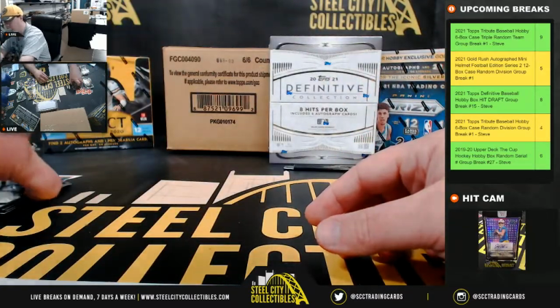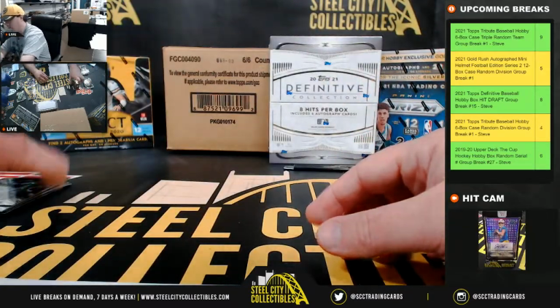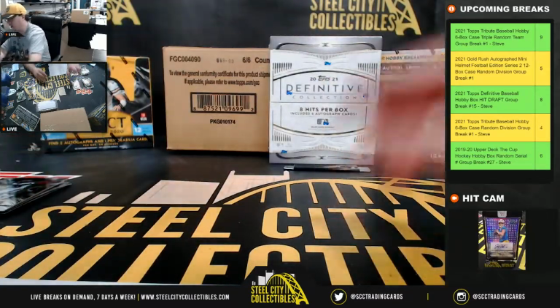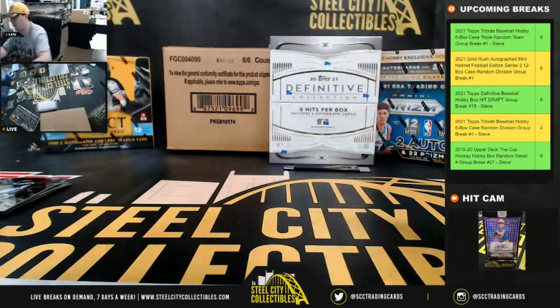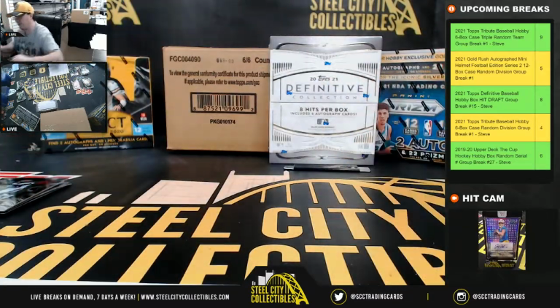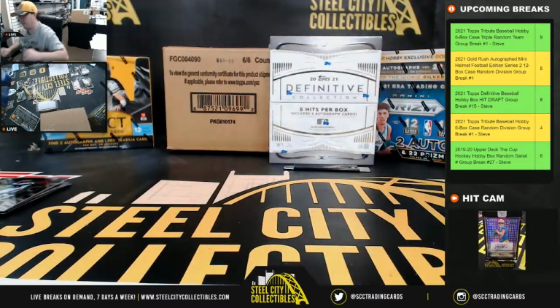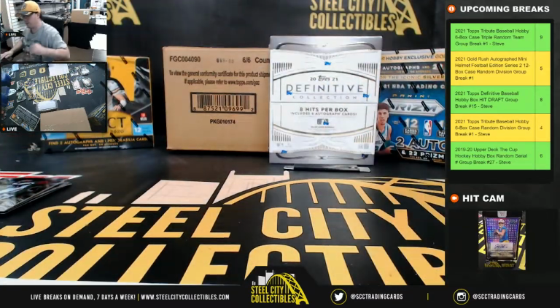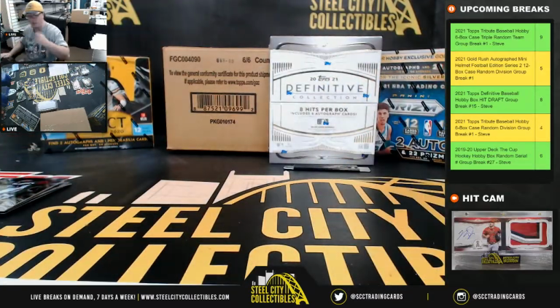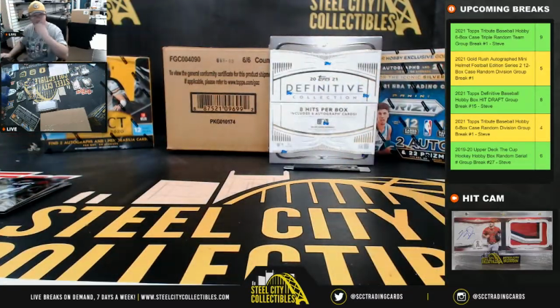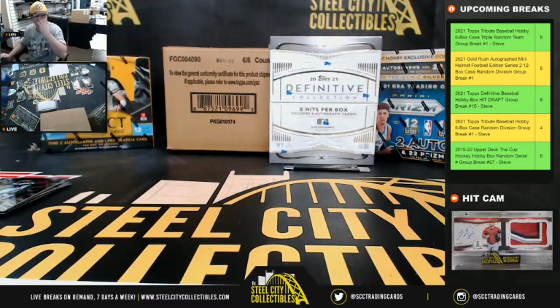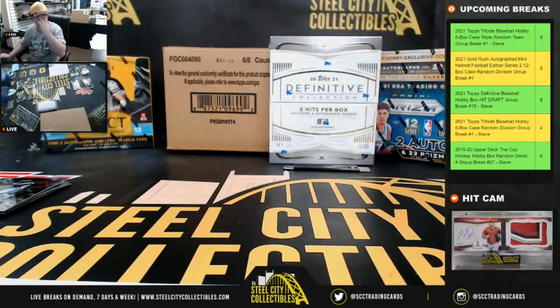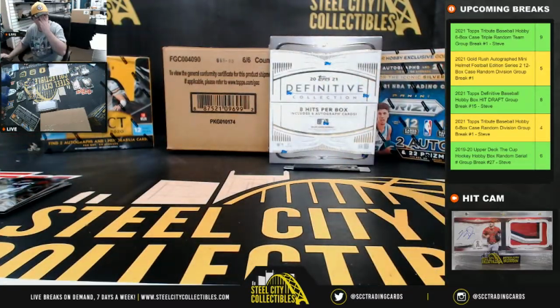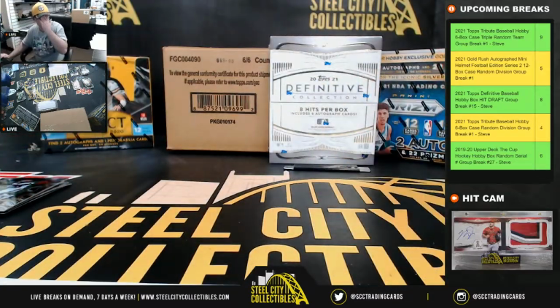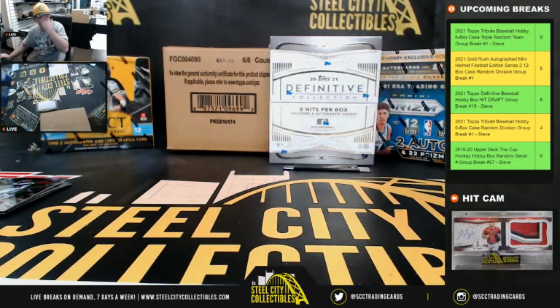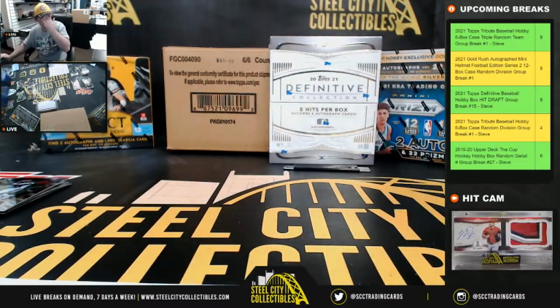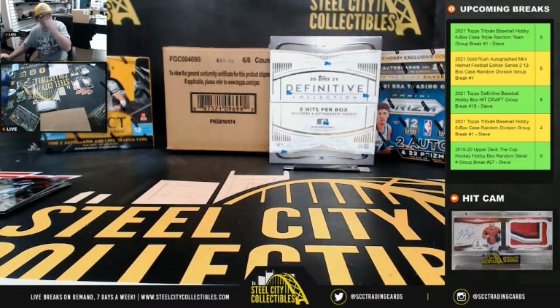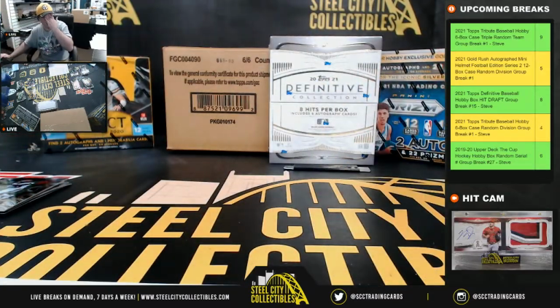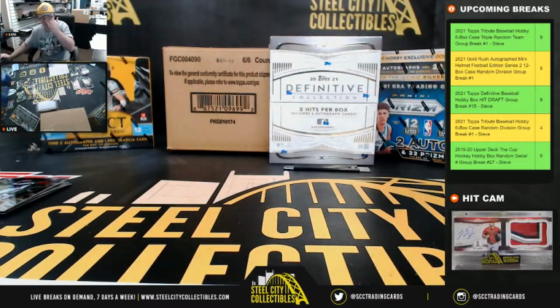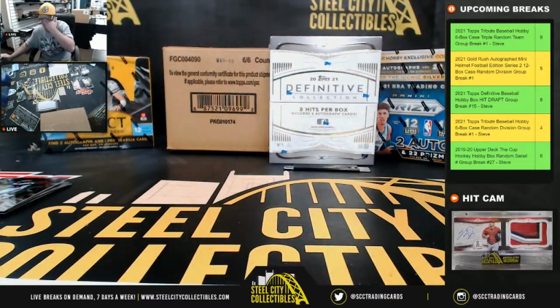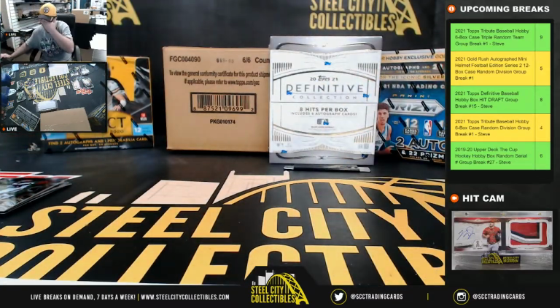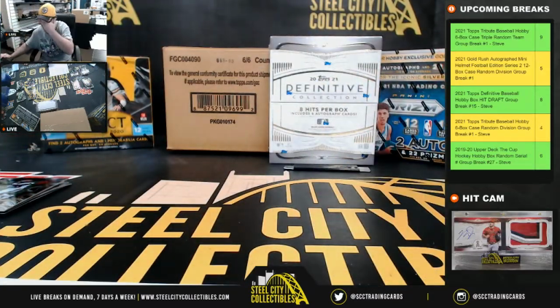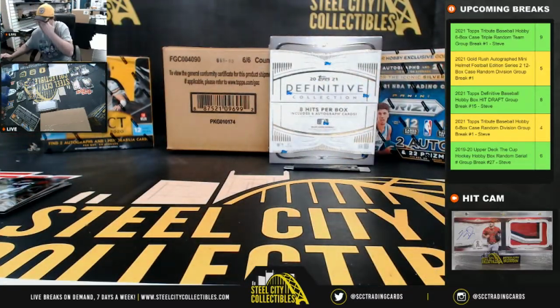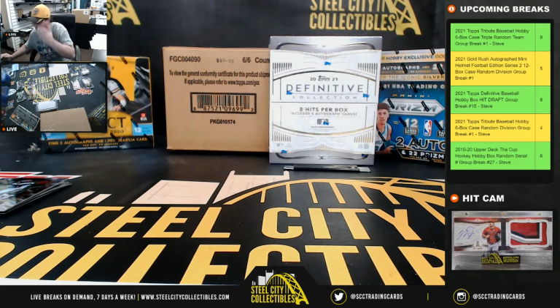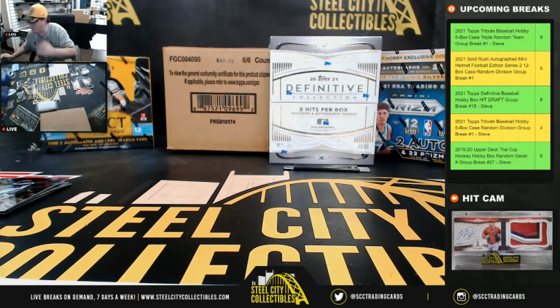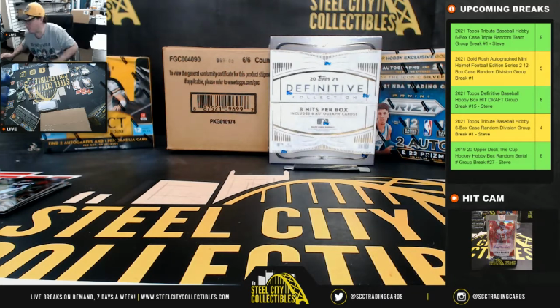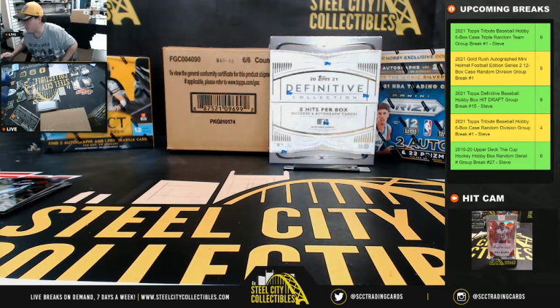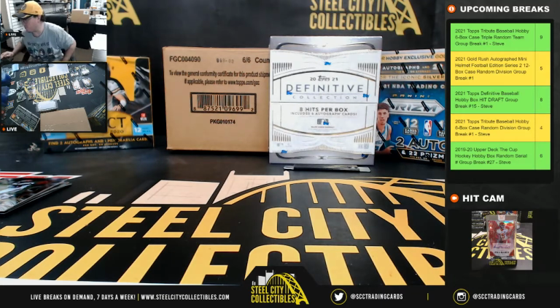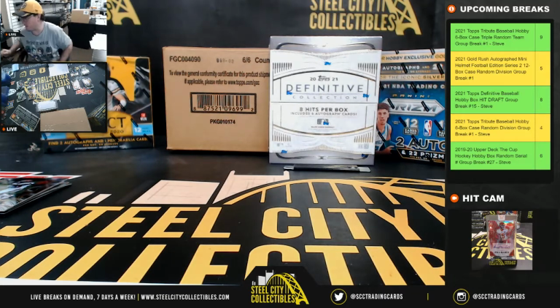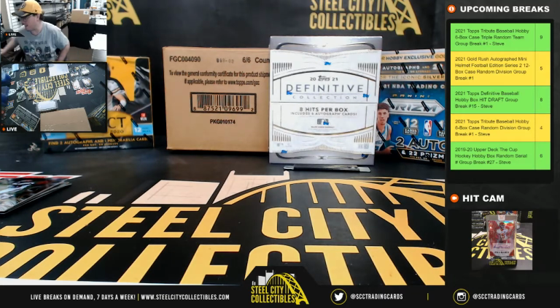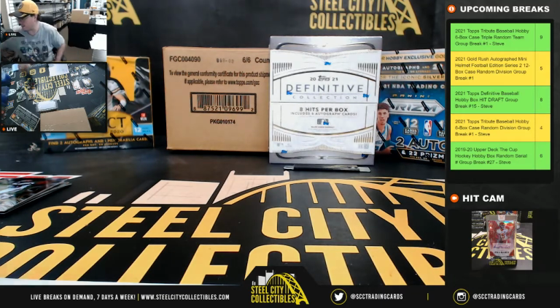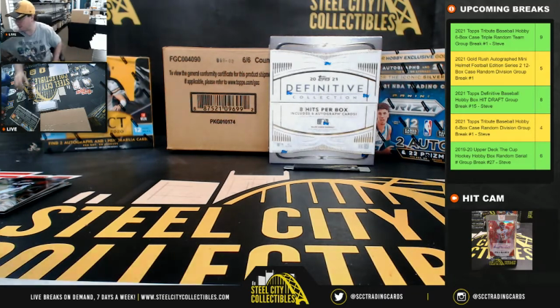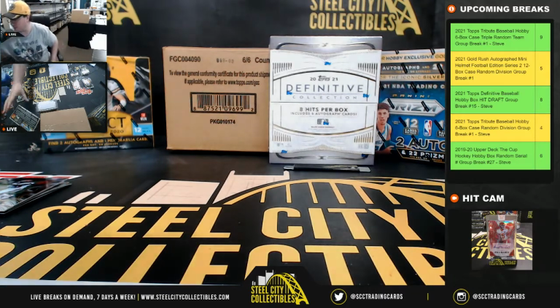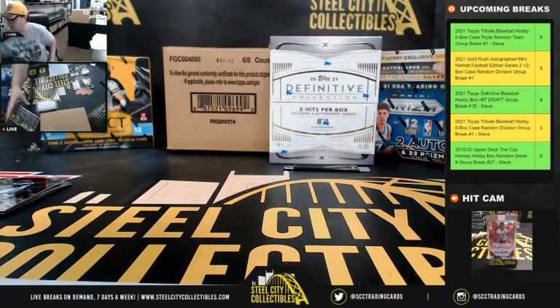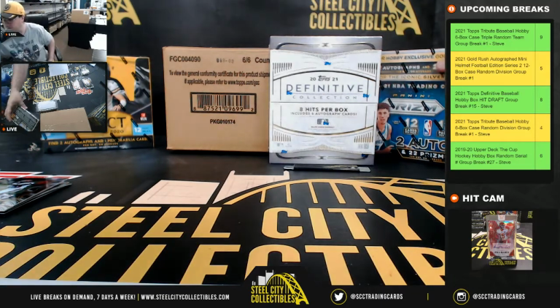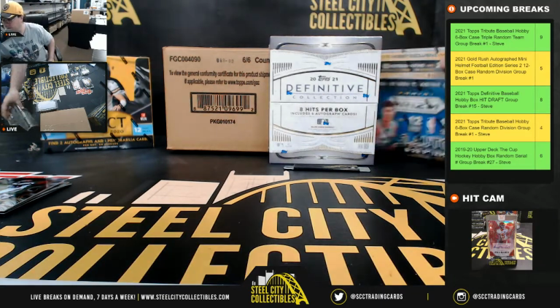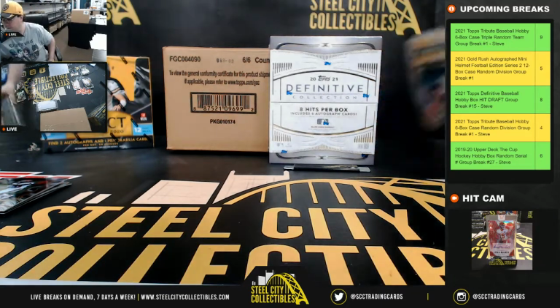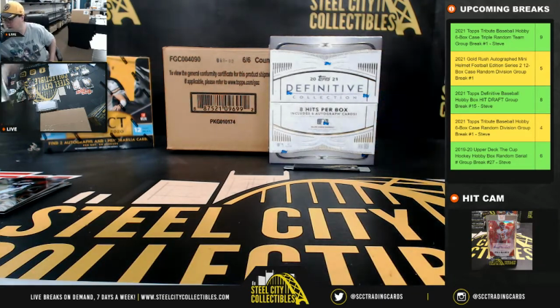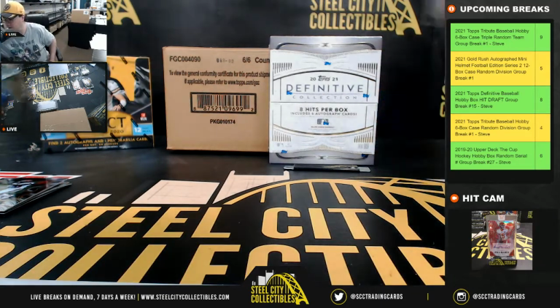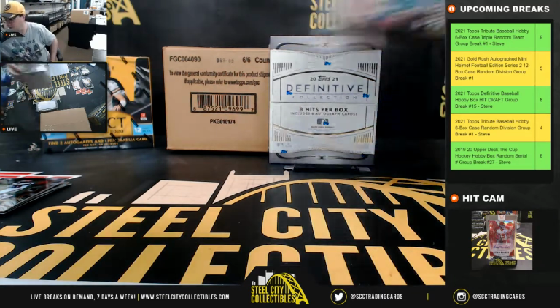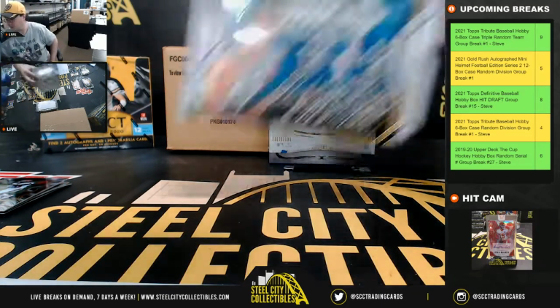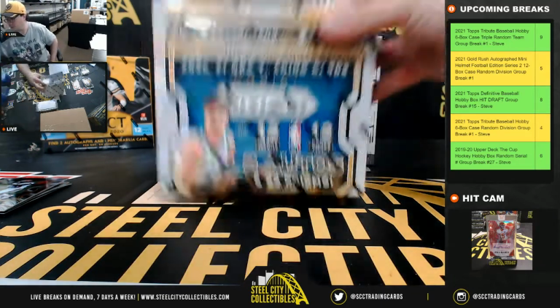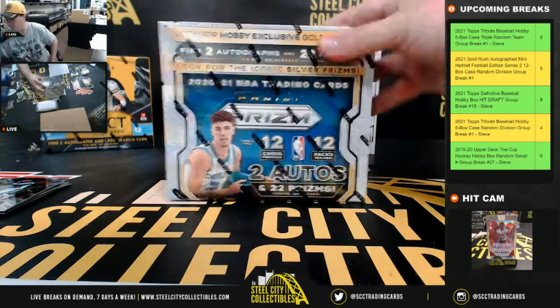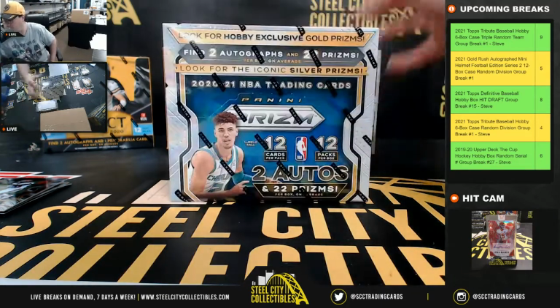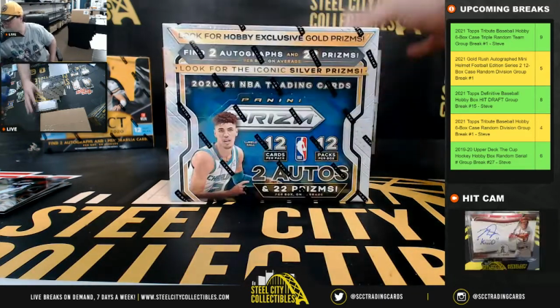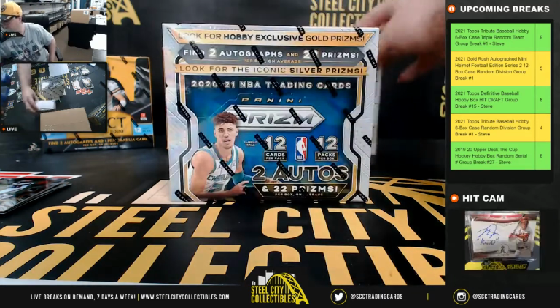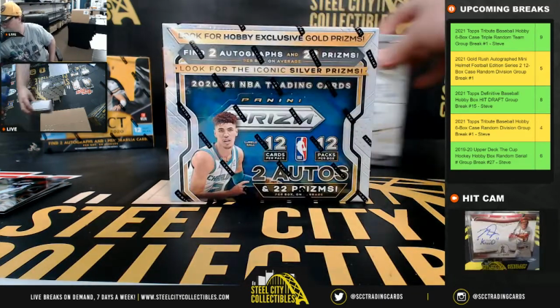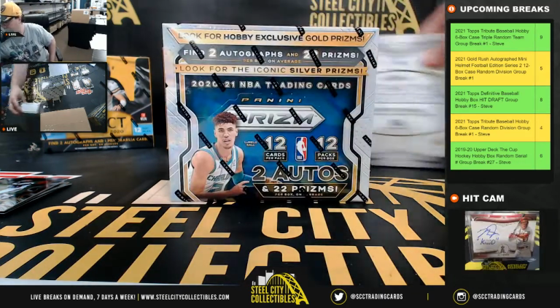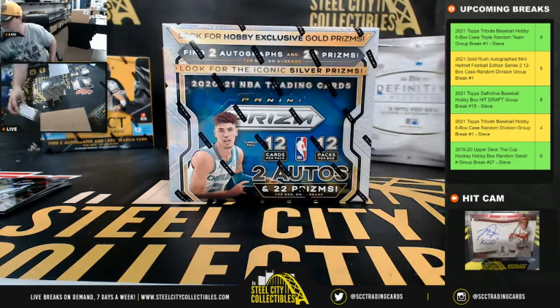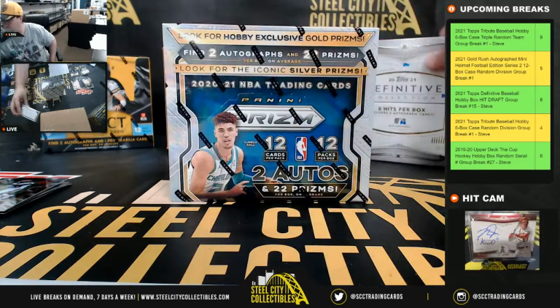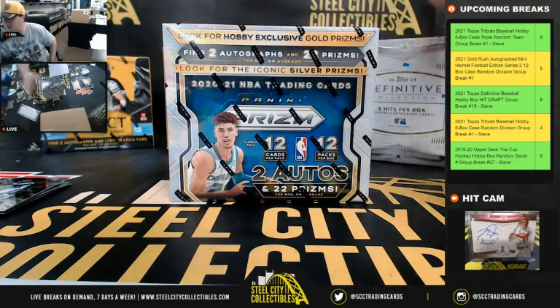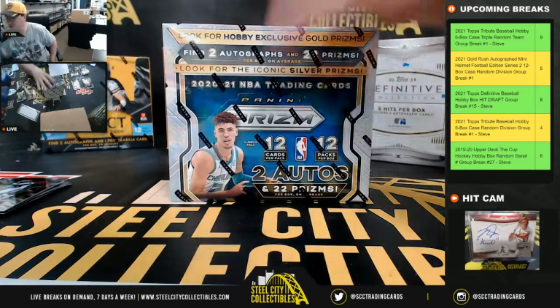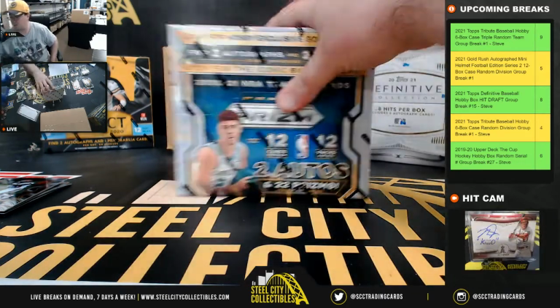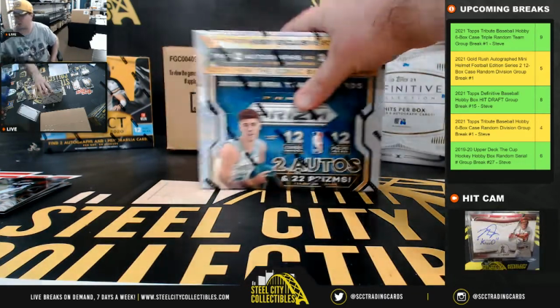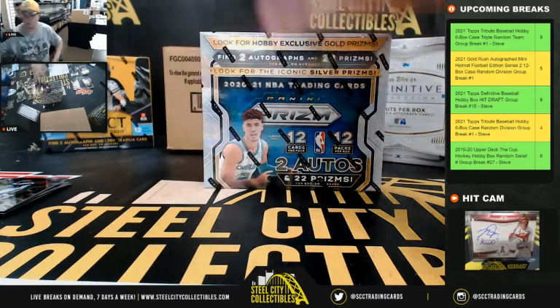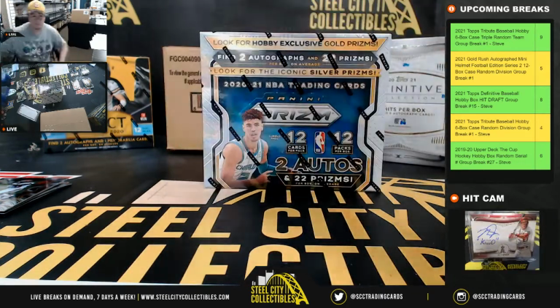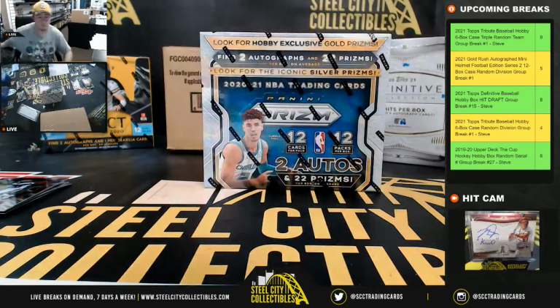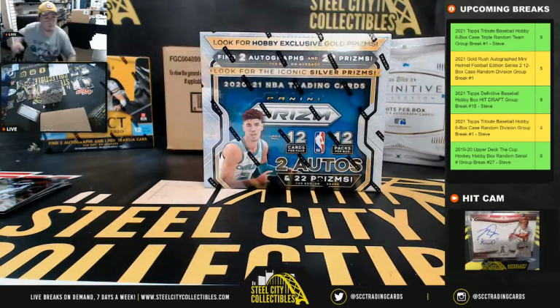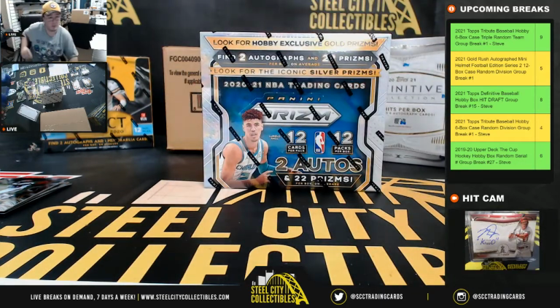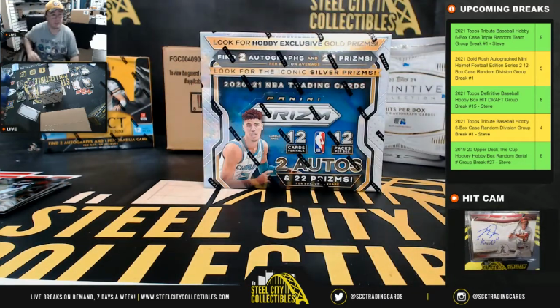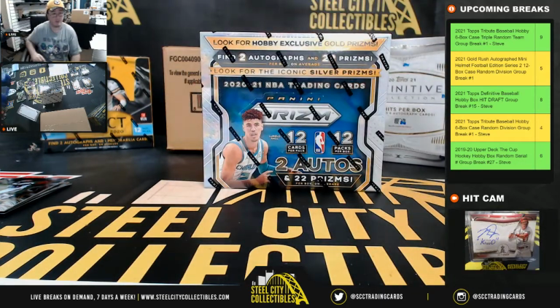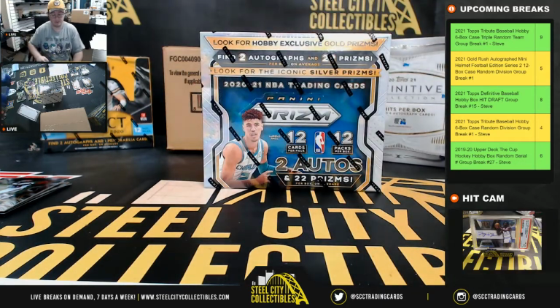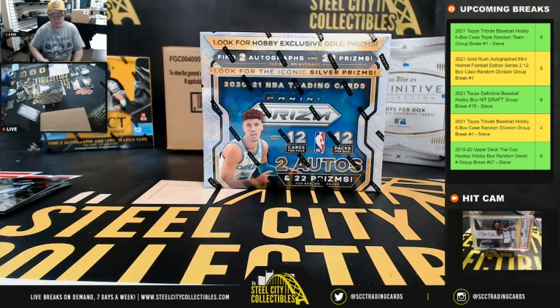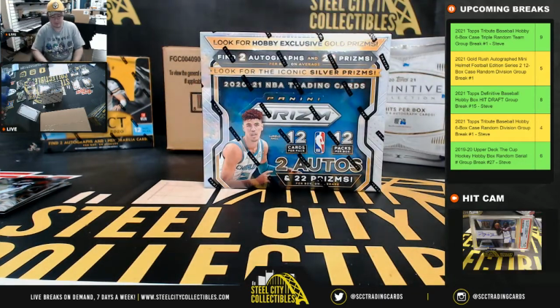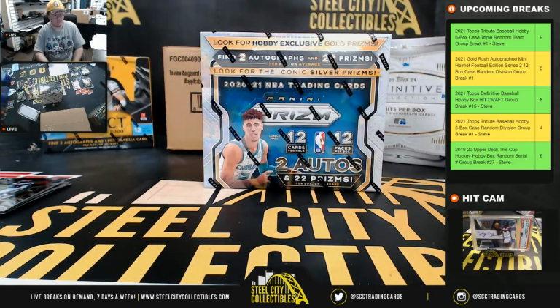All right, that's going to do it for that break, guys. It looks like Prism Basketball is going to be up next. We'll run that one in just a moment.